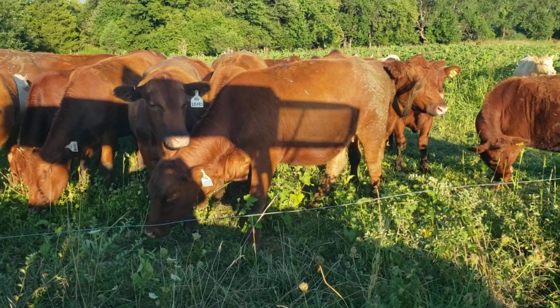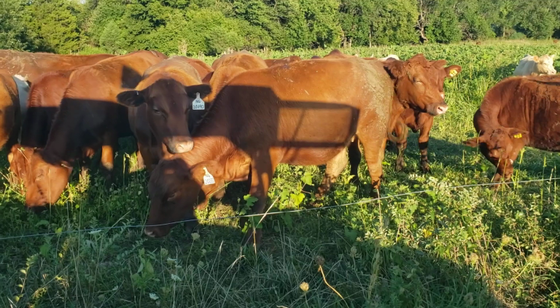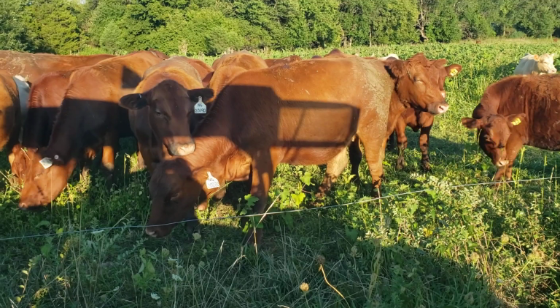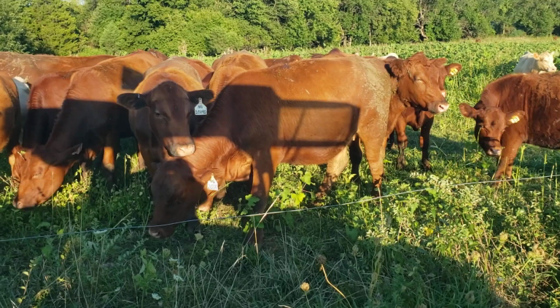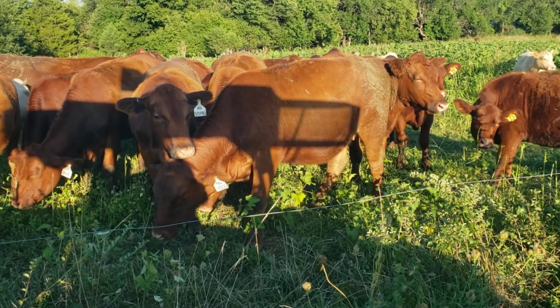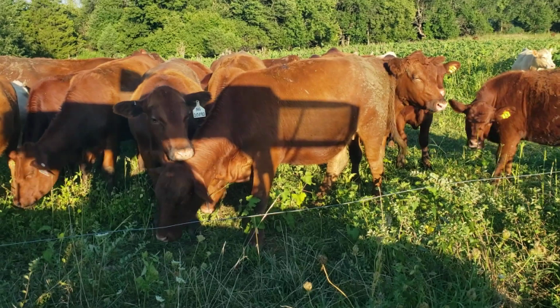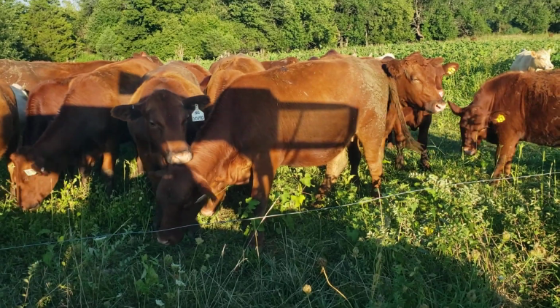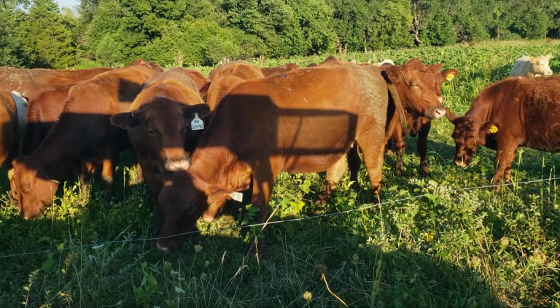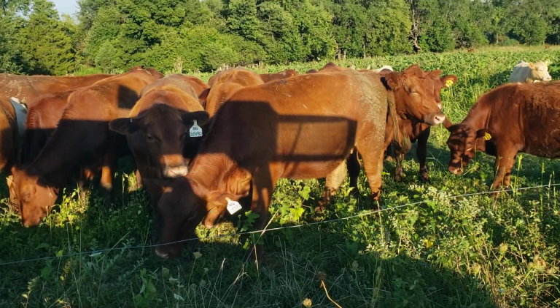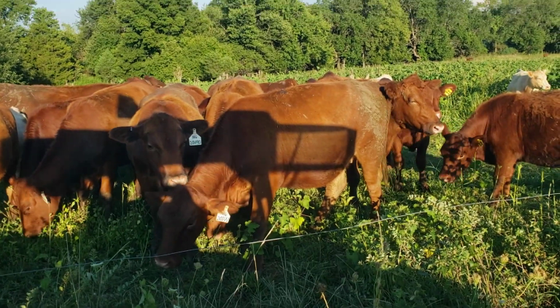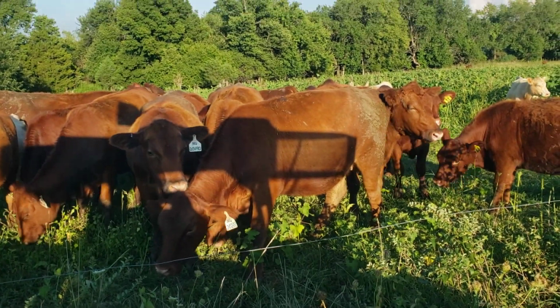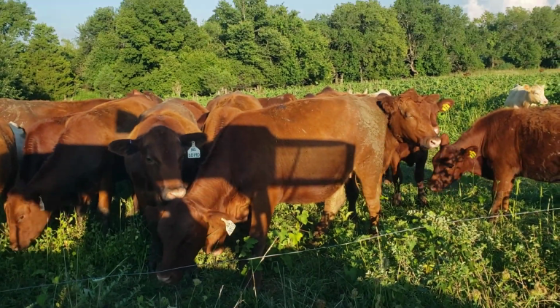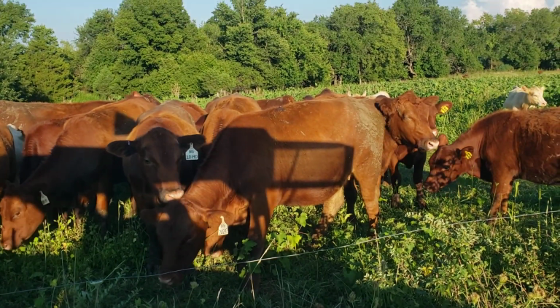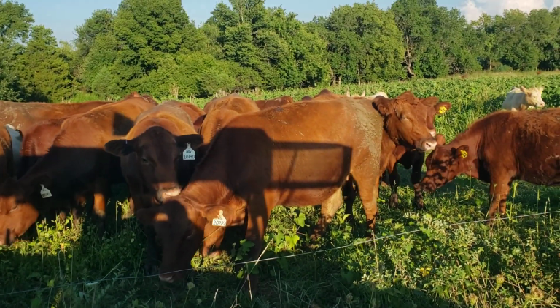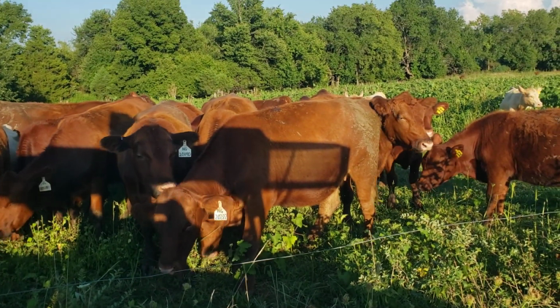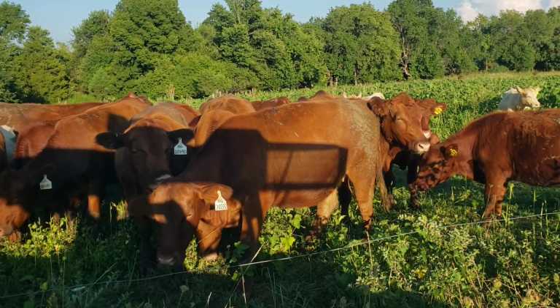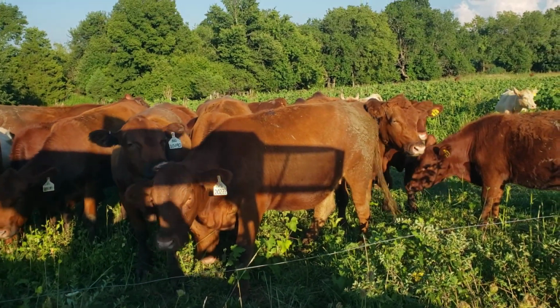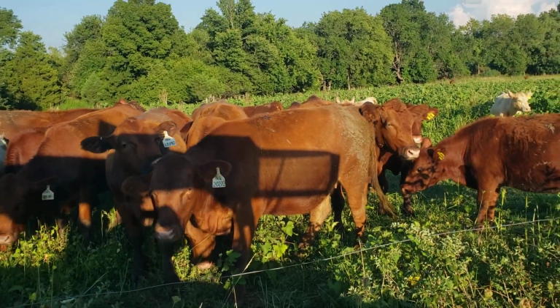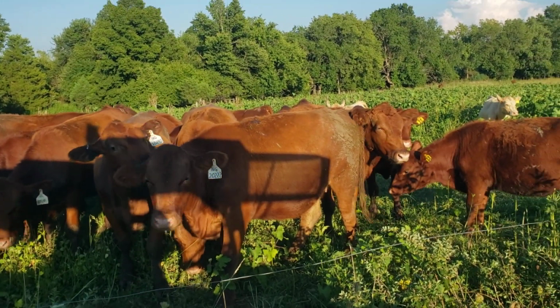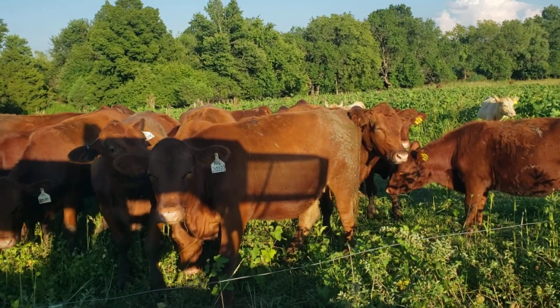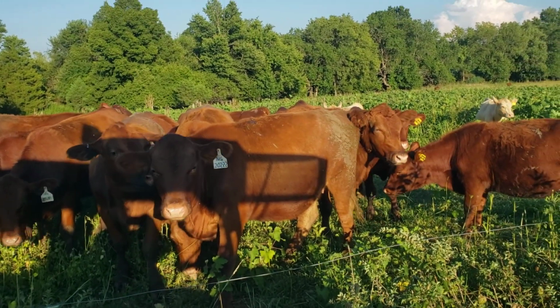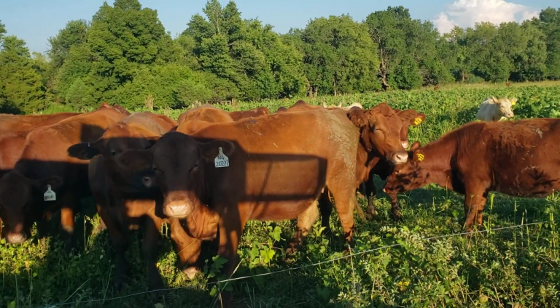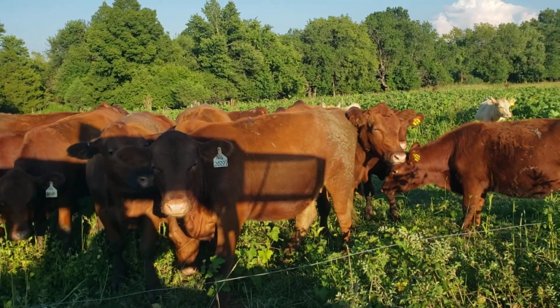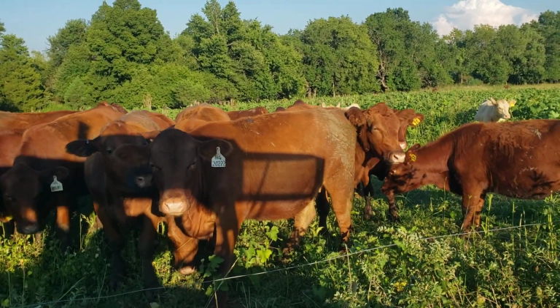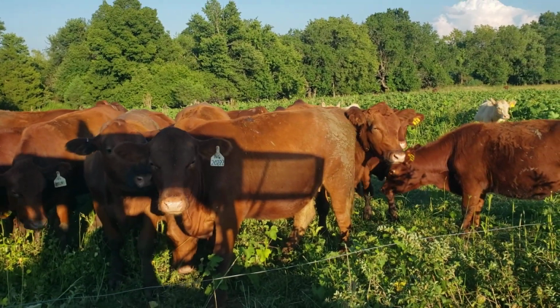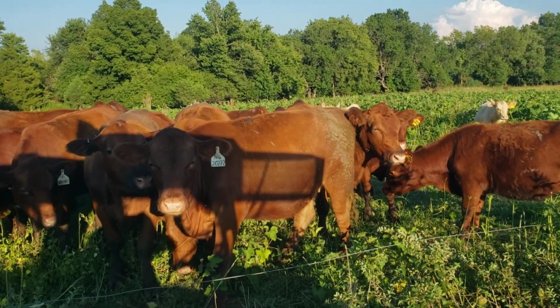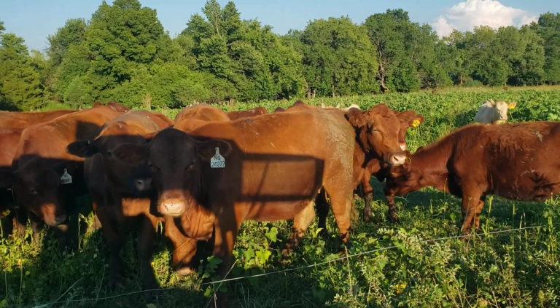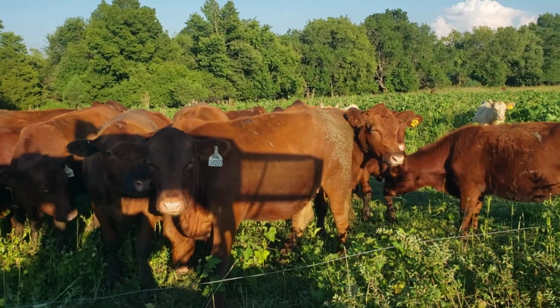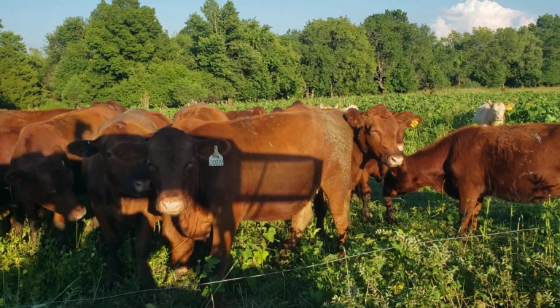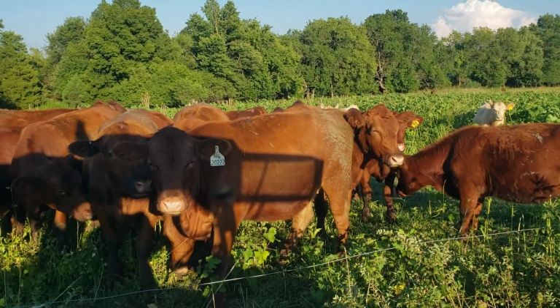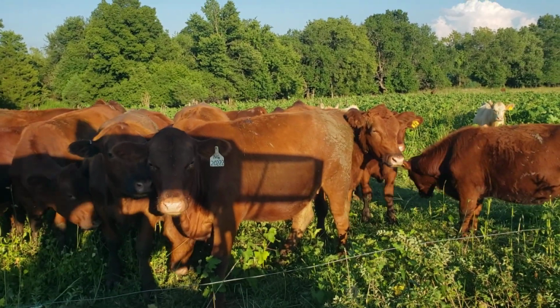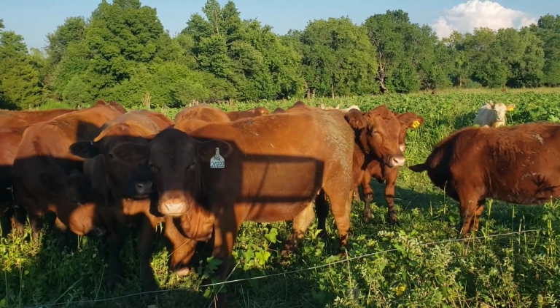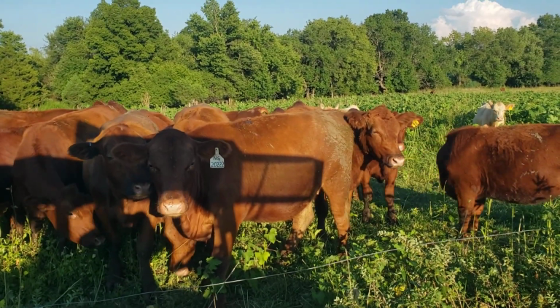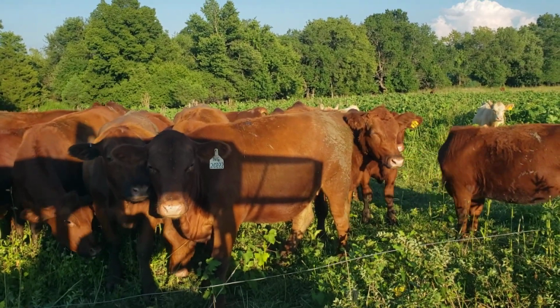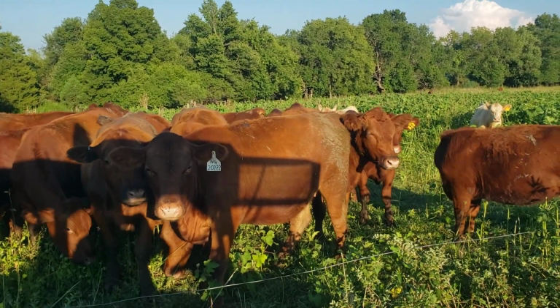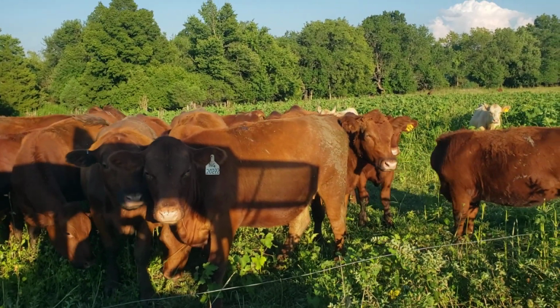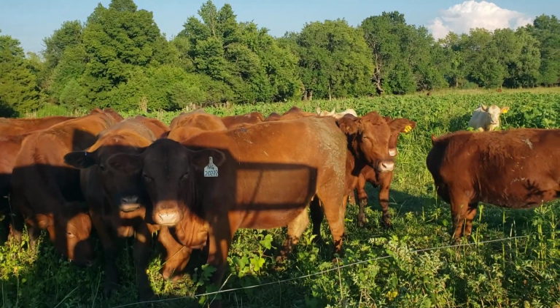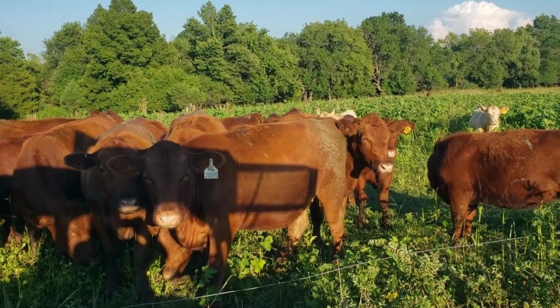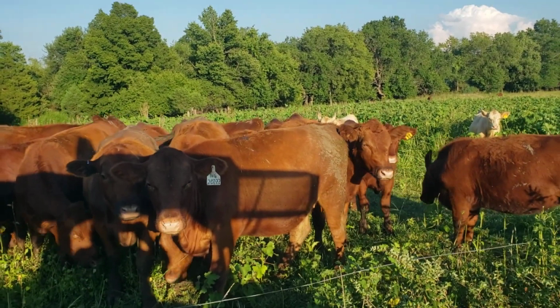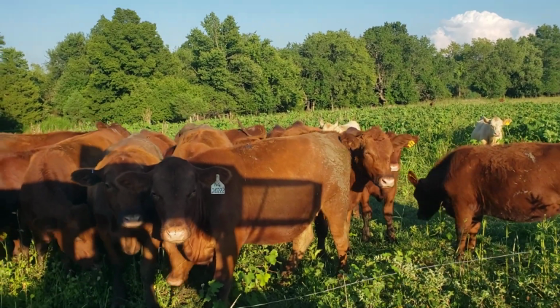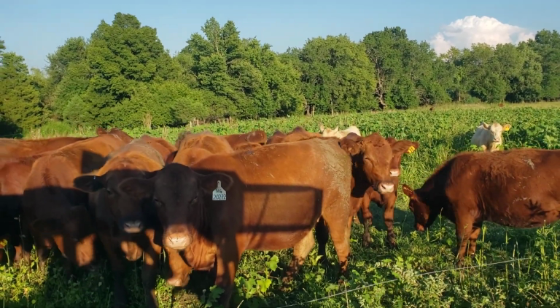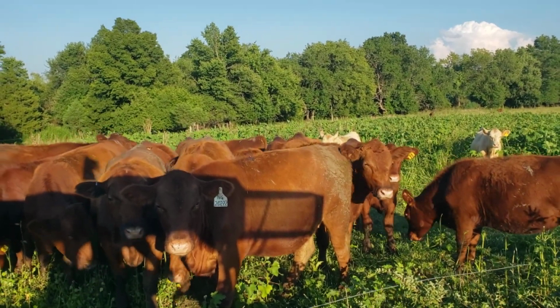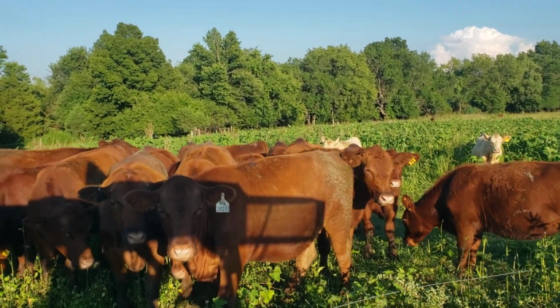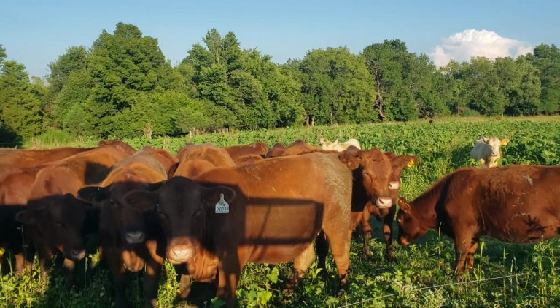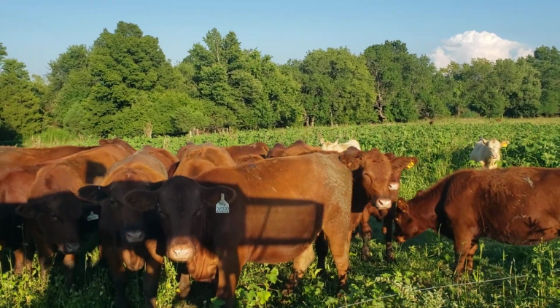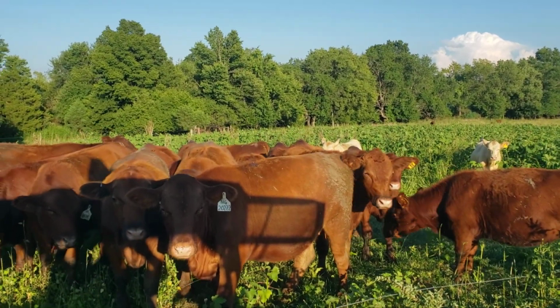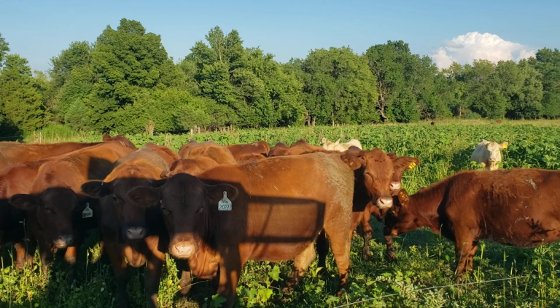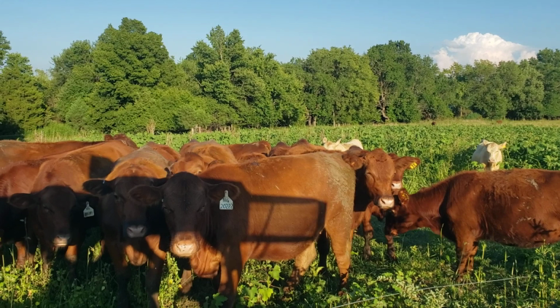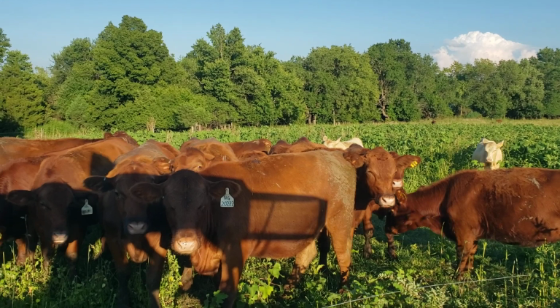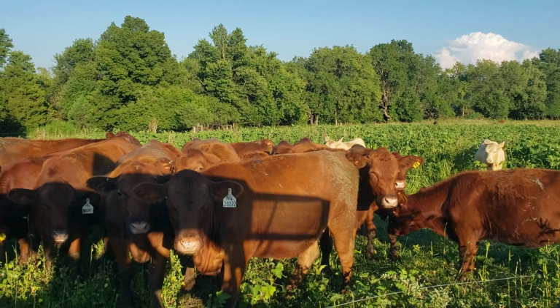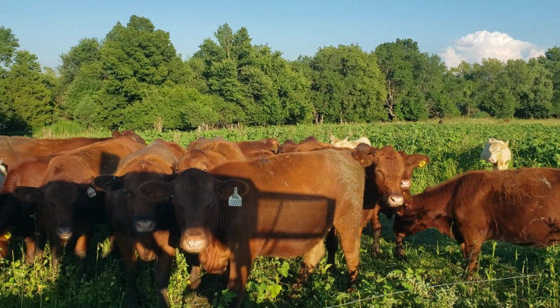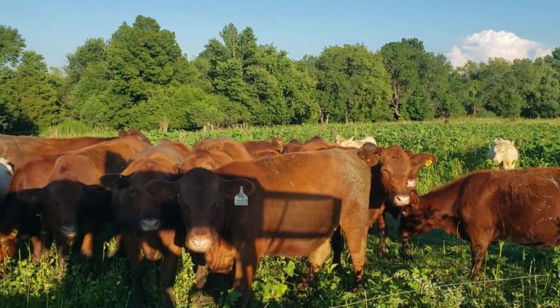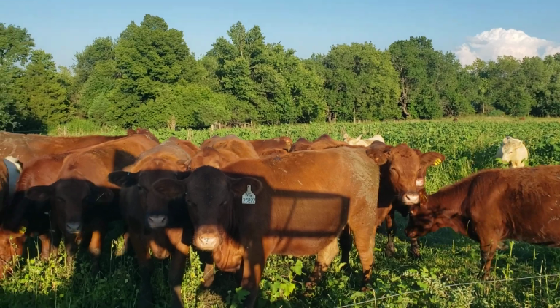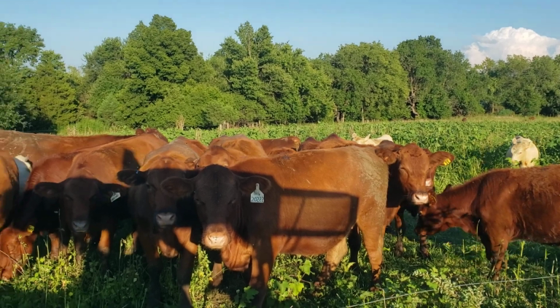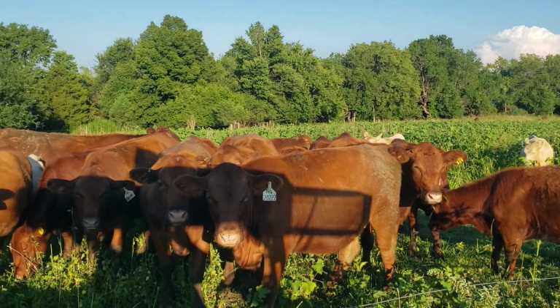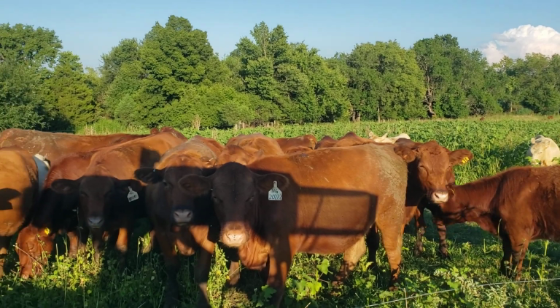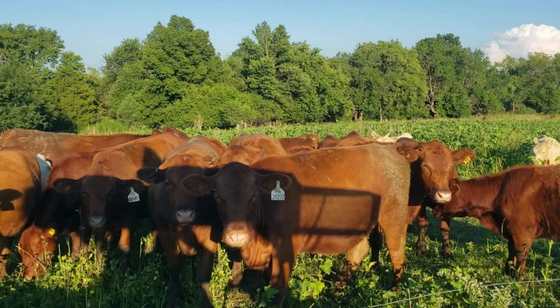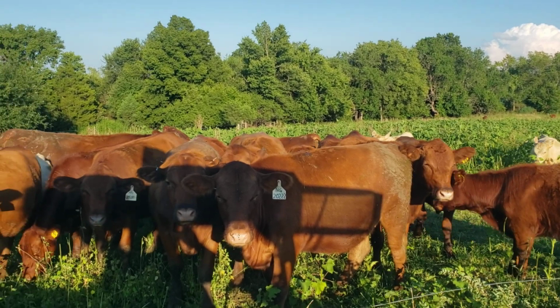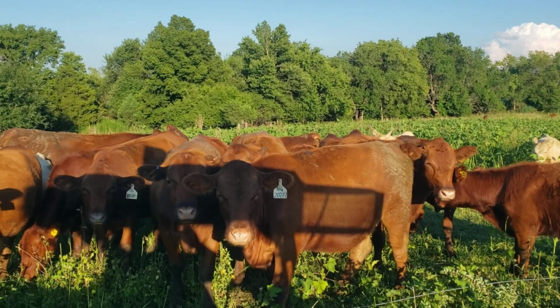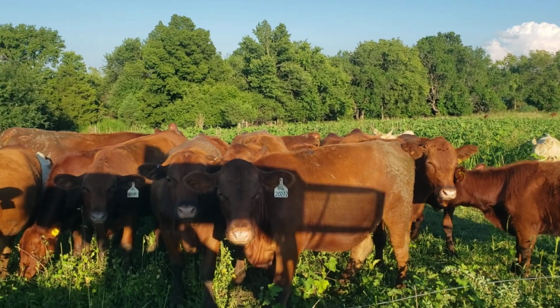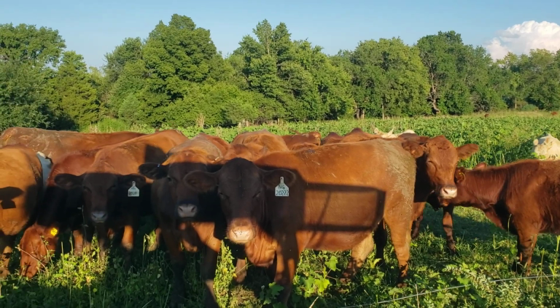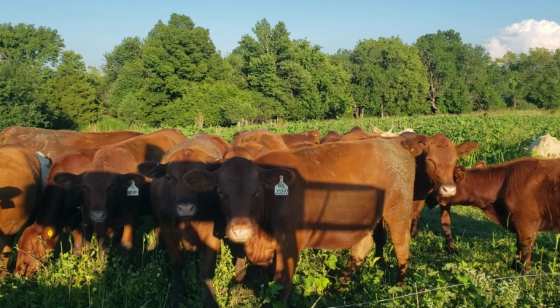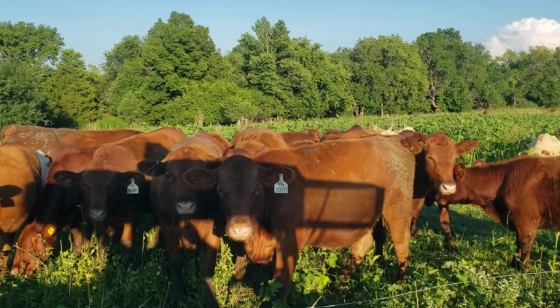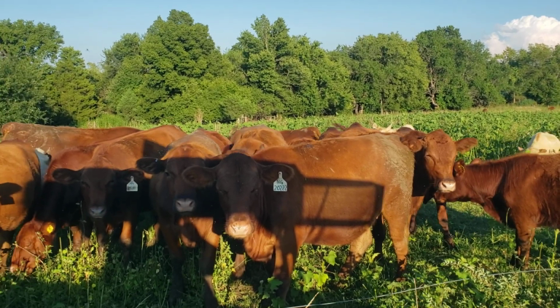Good evening Natural Grandma viewers. This little patch here is cockleburs.